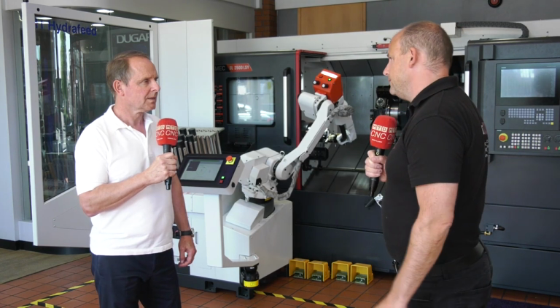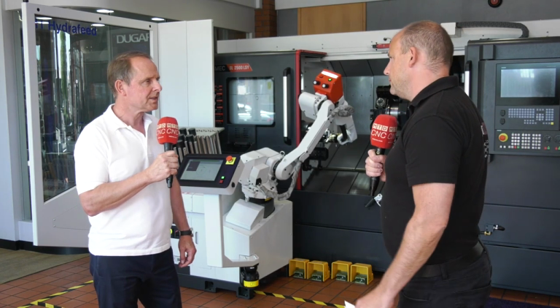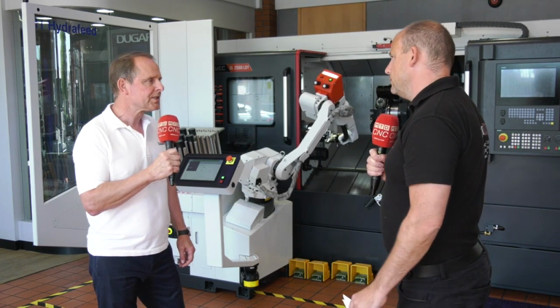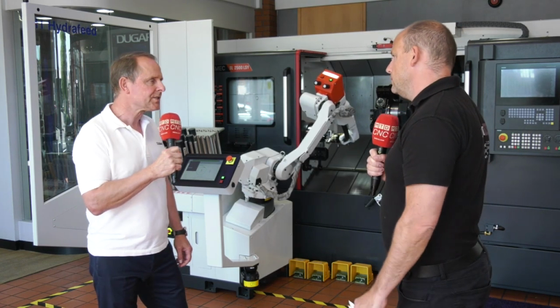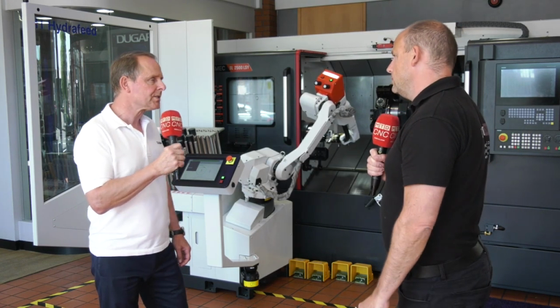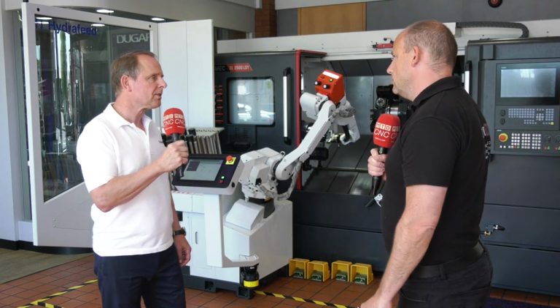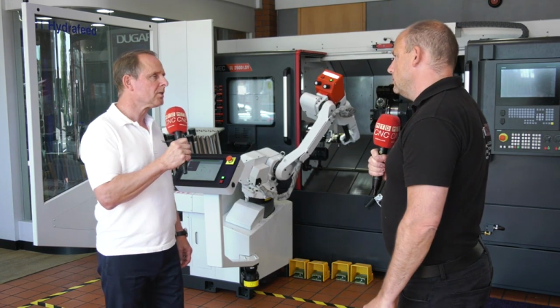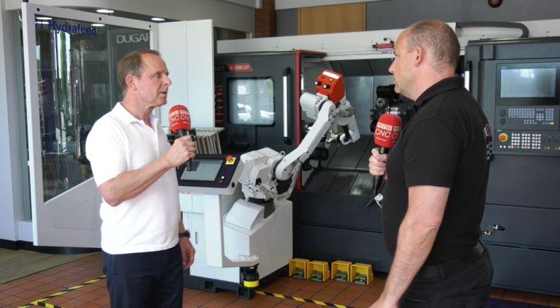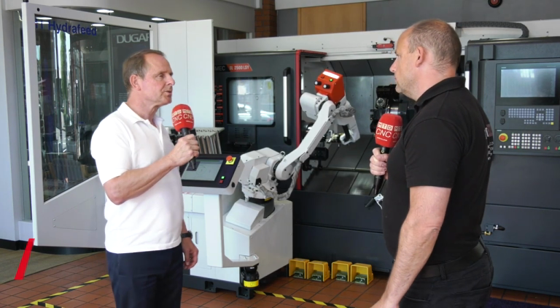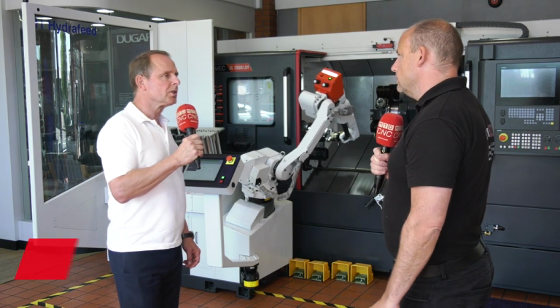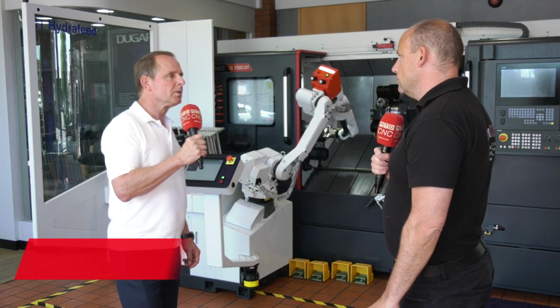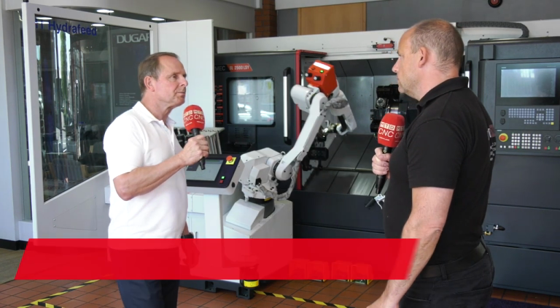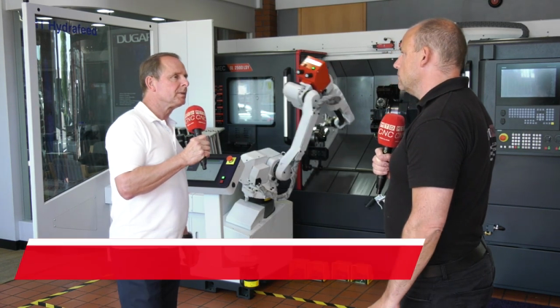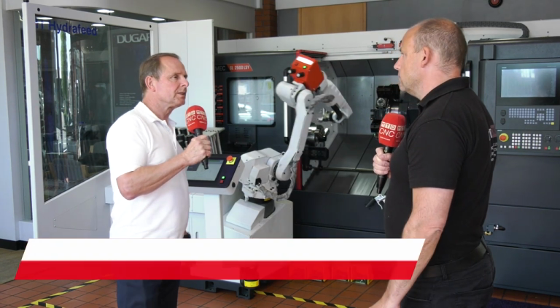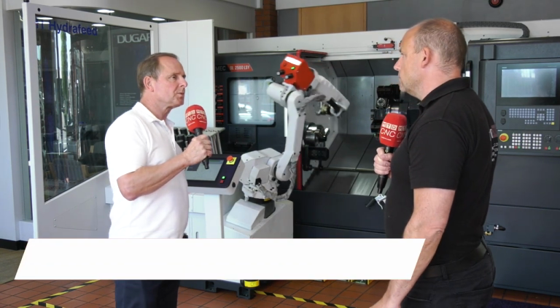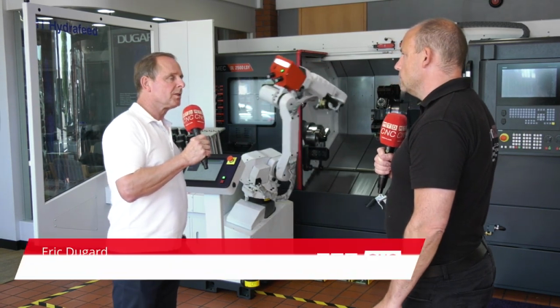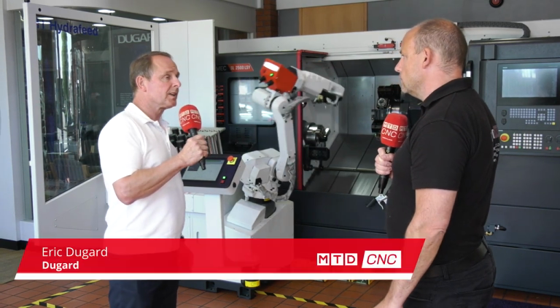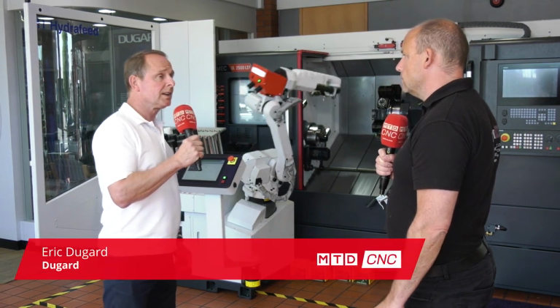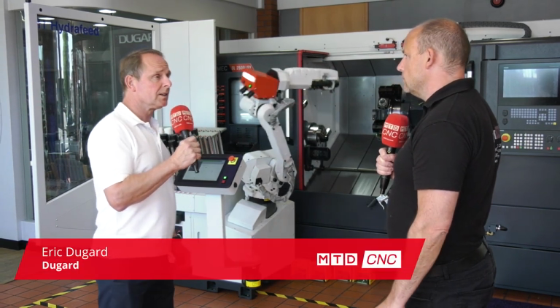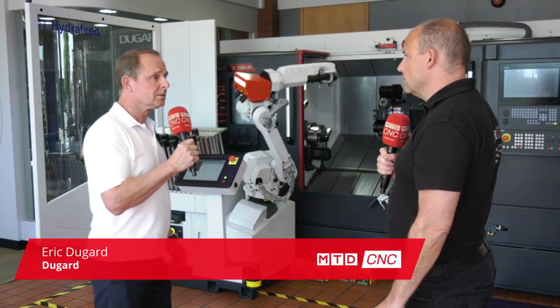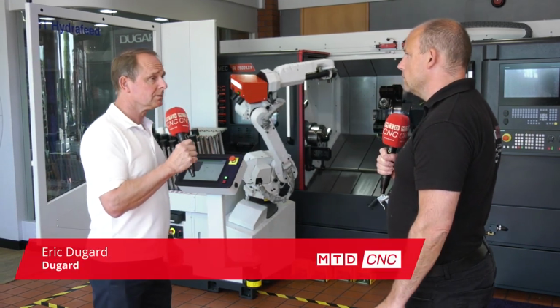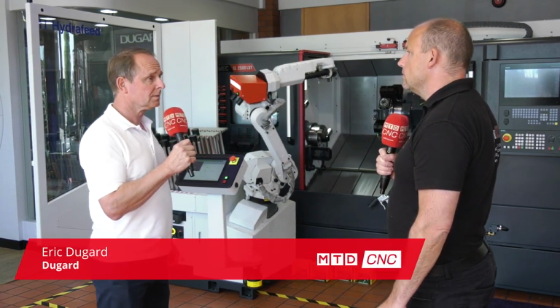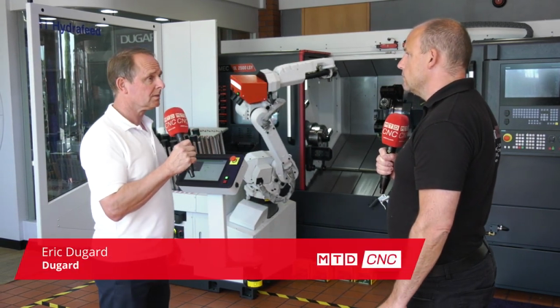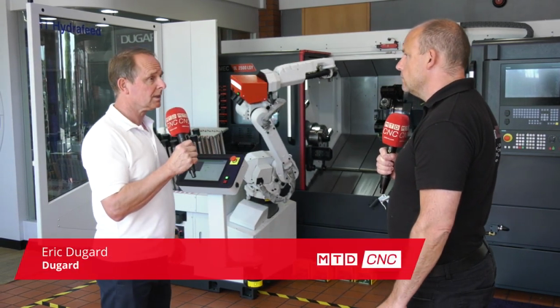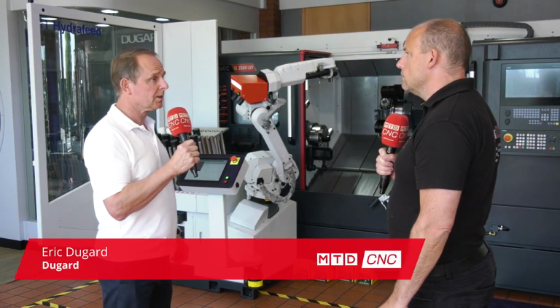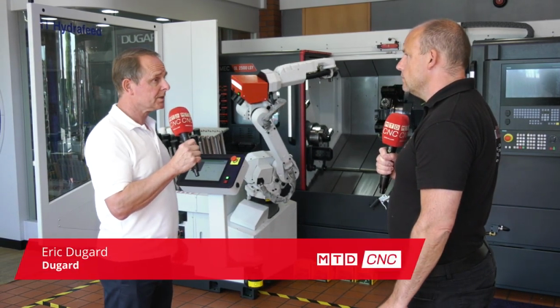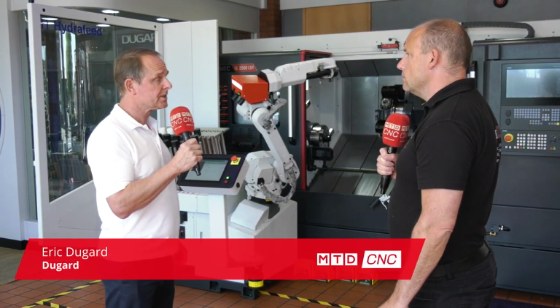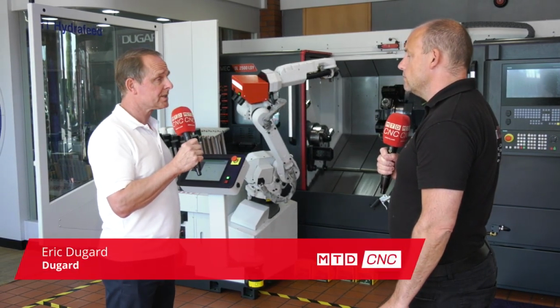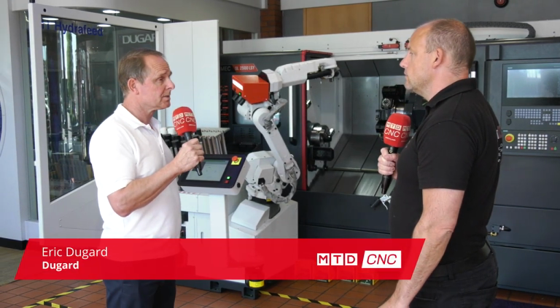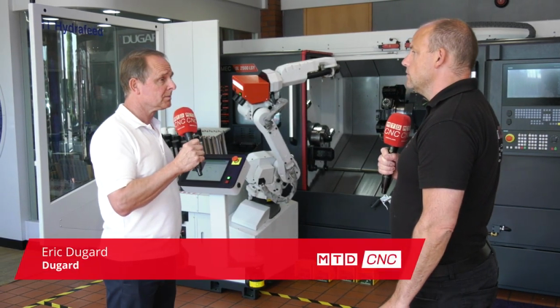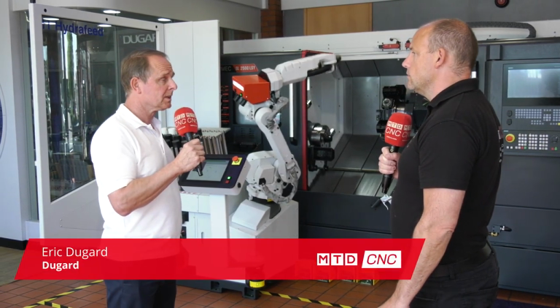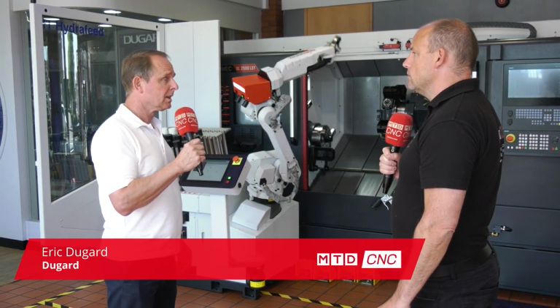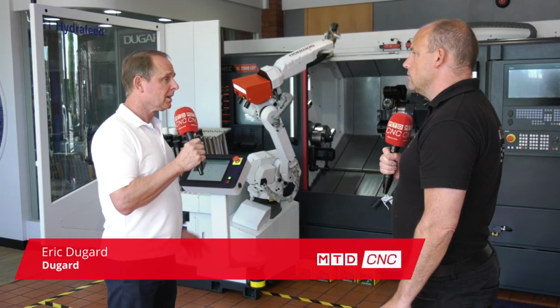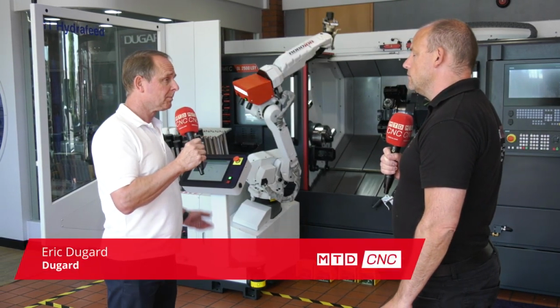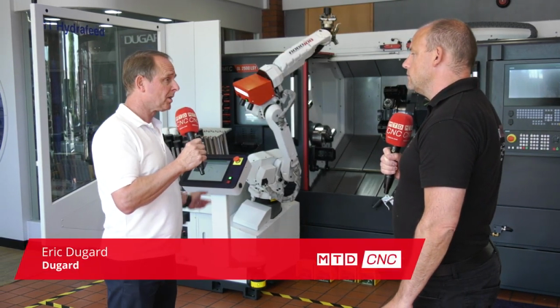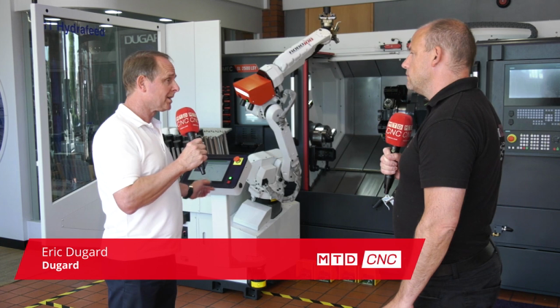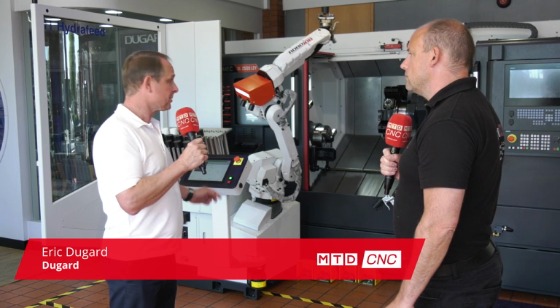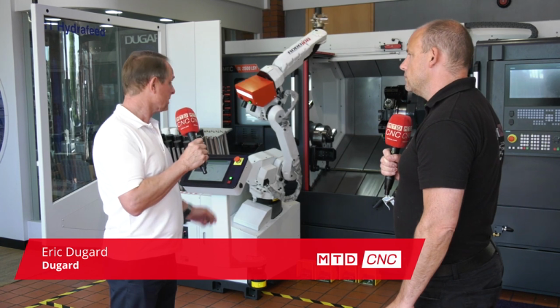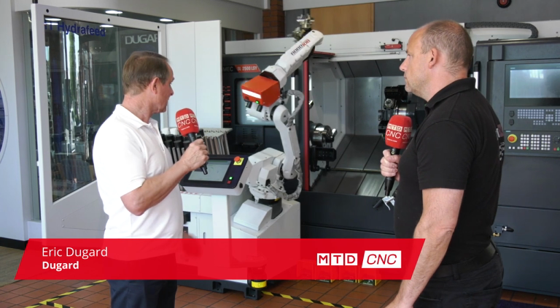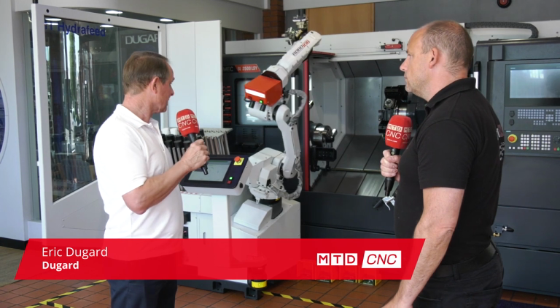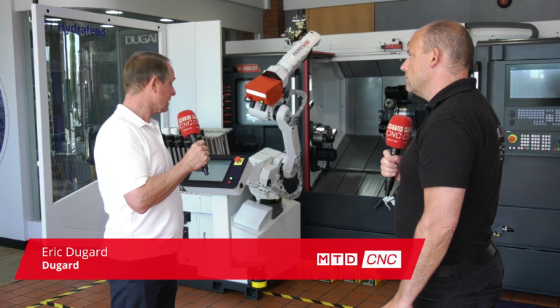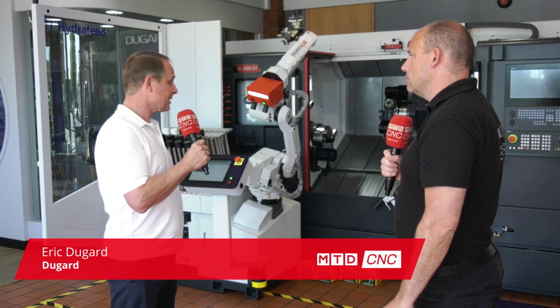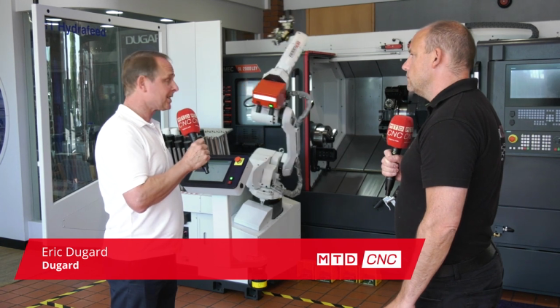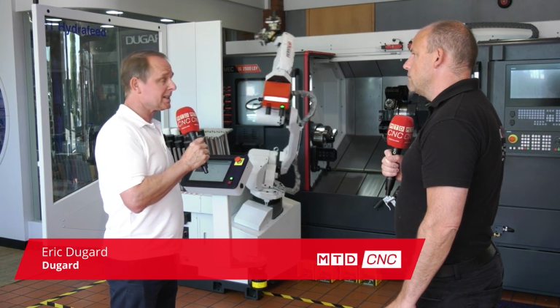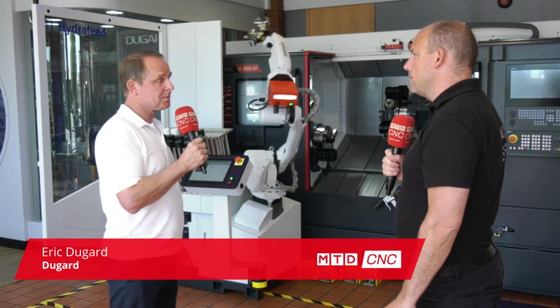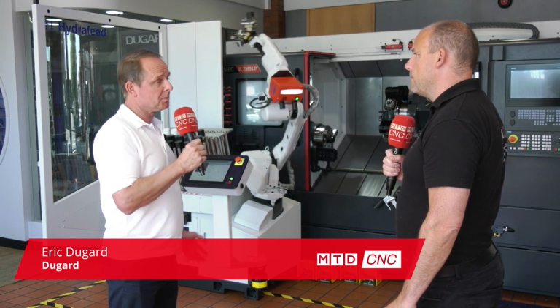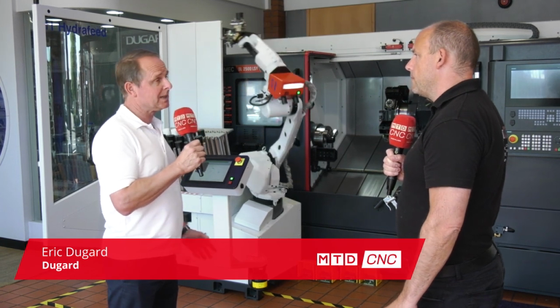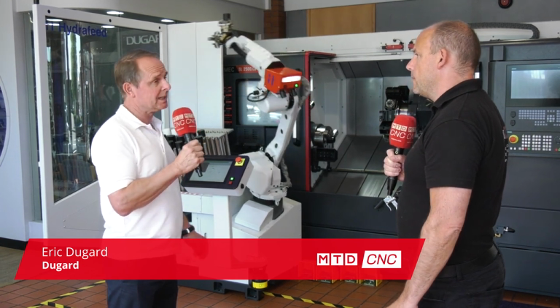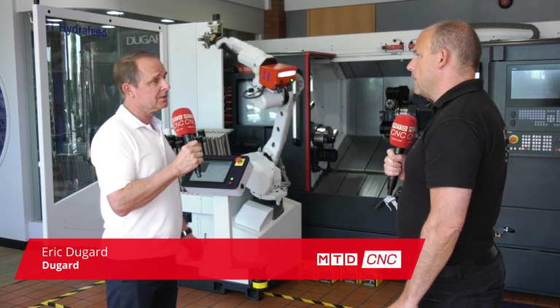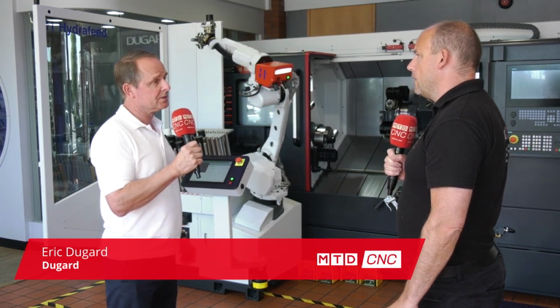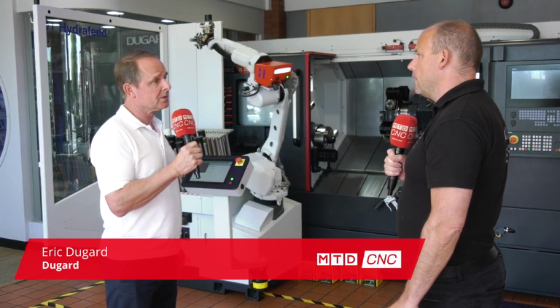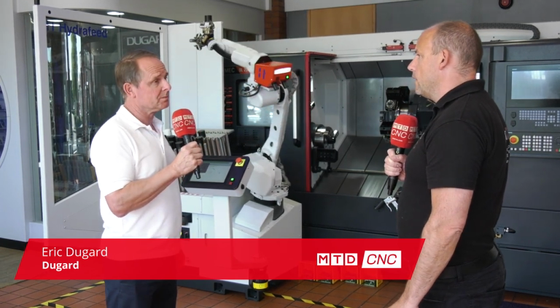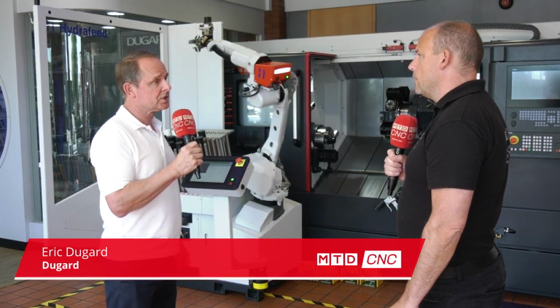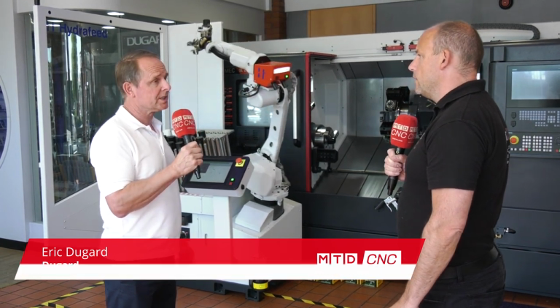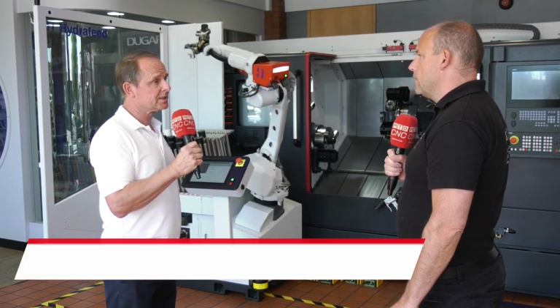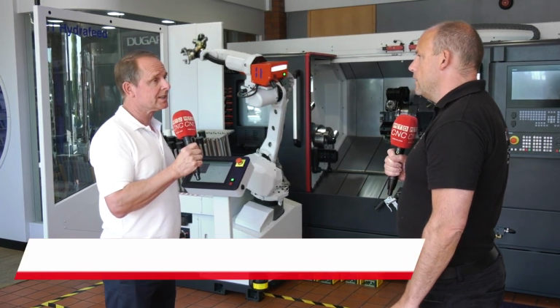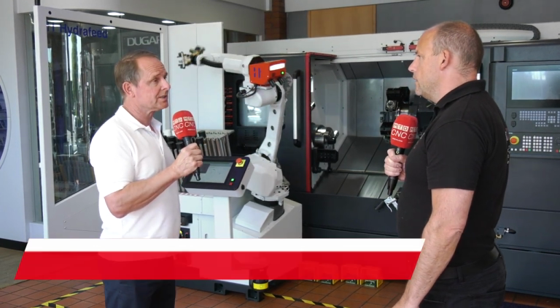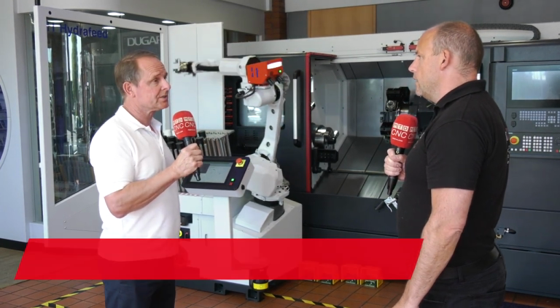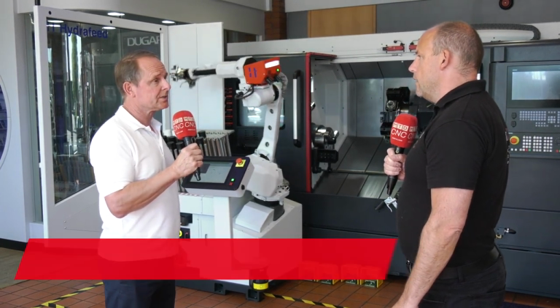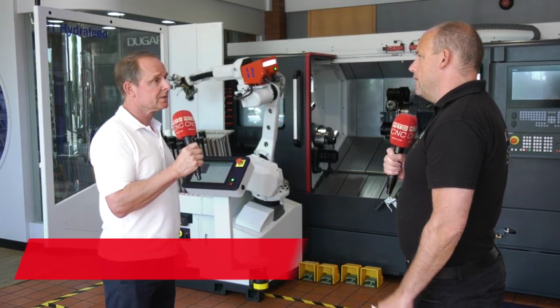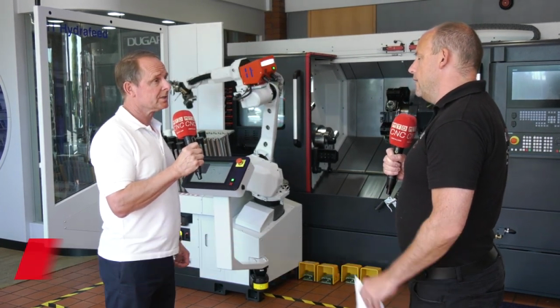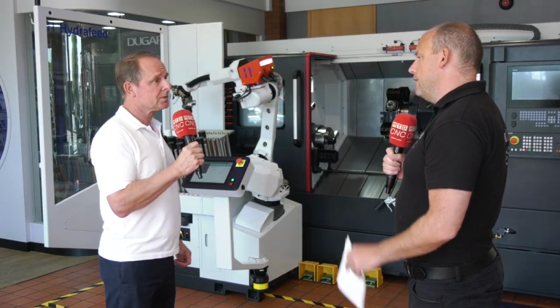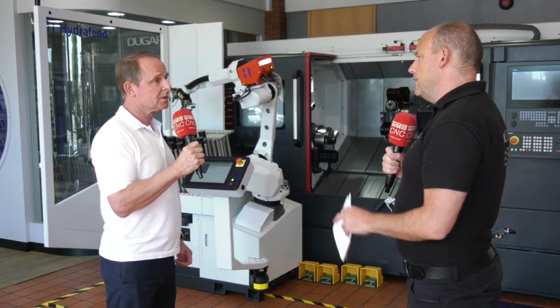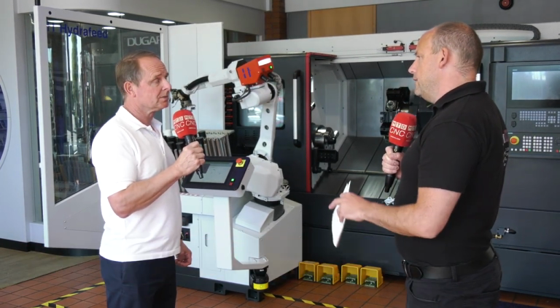This is the RoboJob 12 kilo loading system, applied to a lathe in this case, but we can use it on machining centres as well.